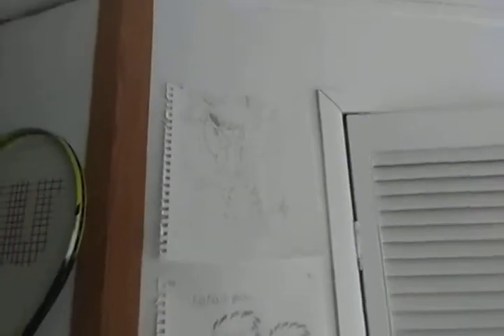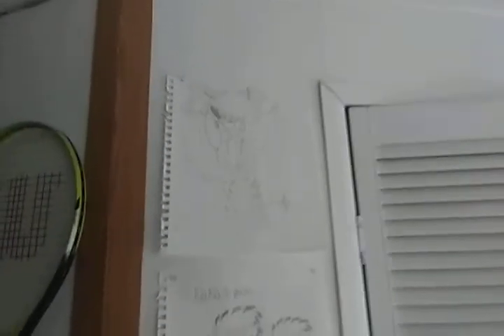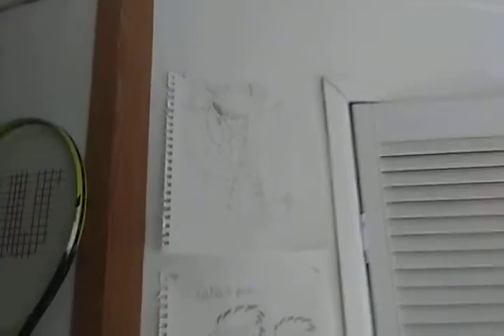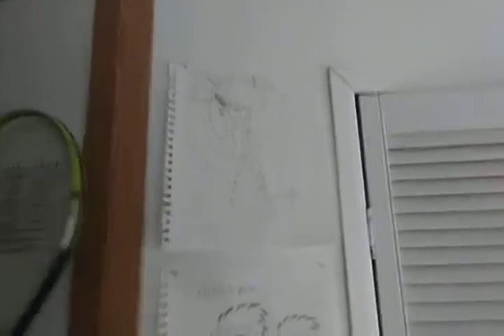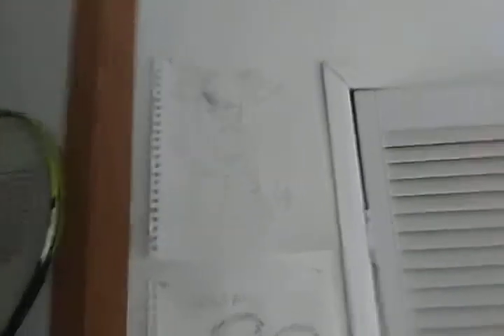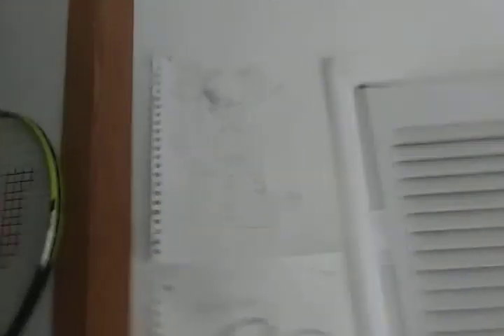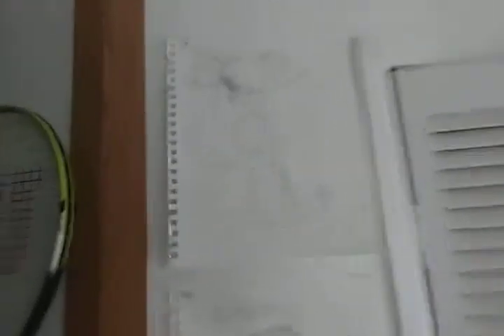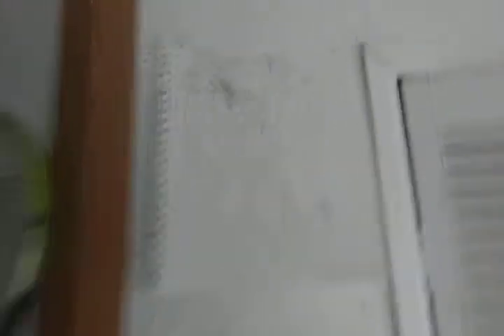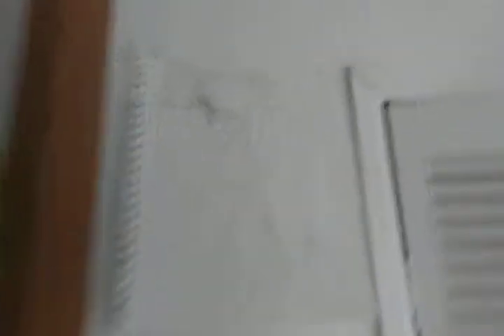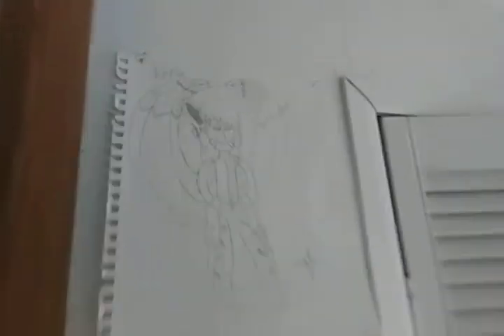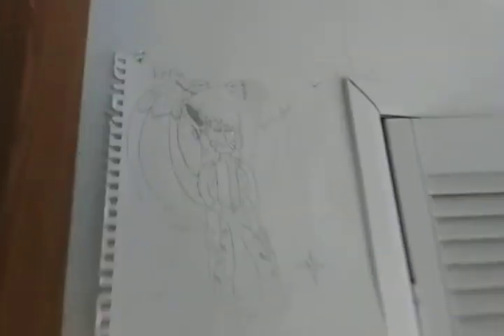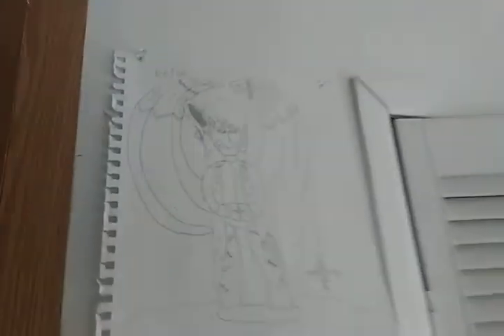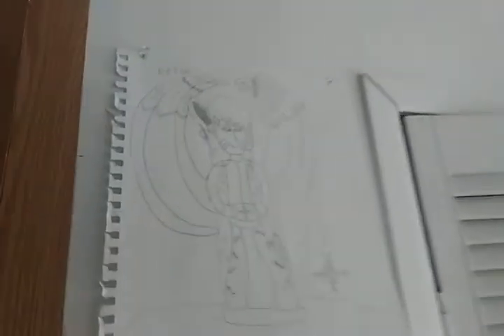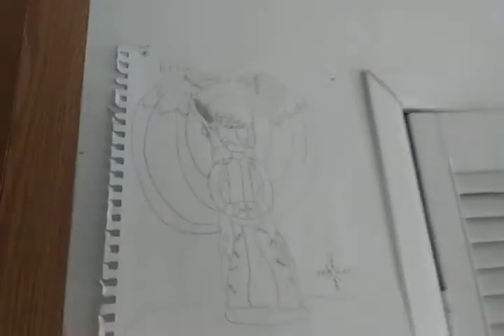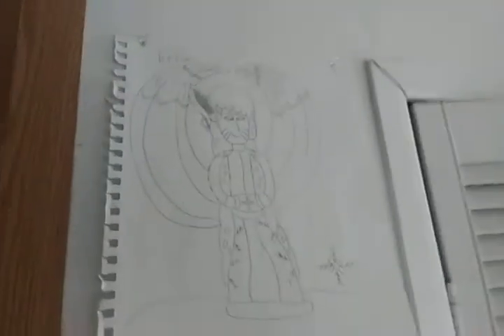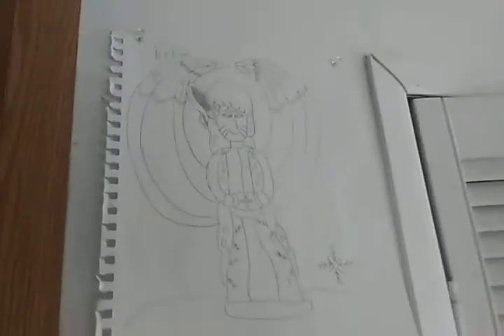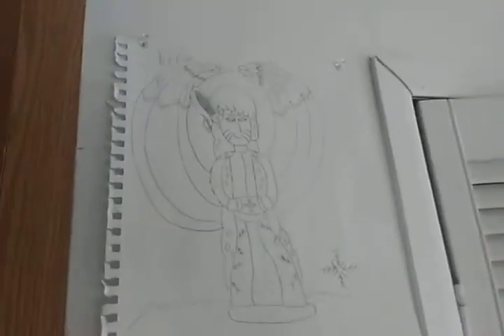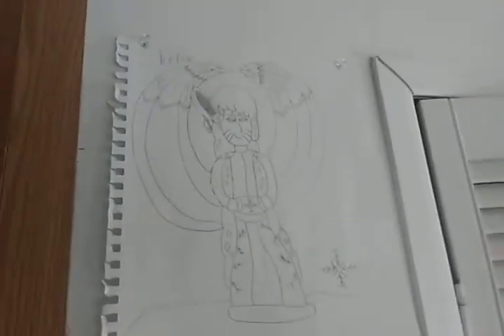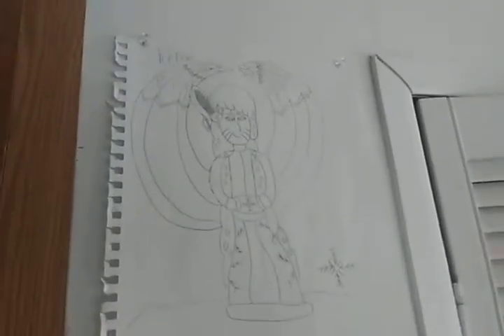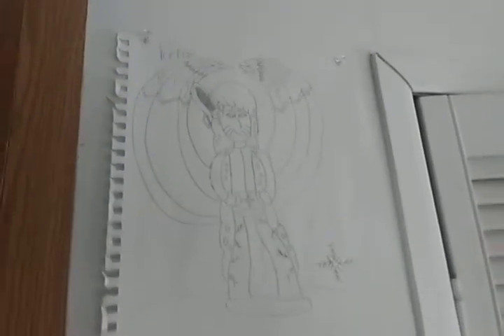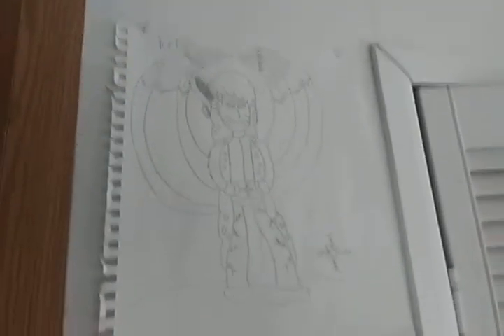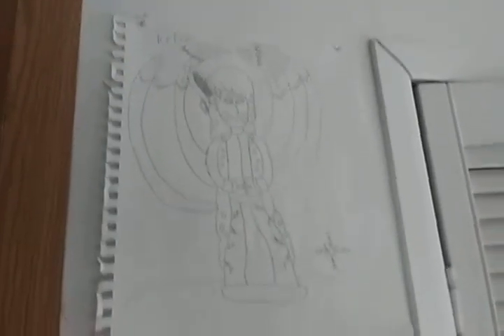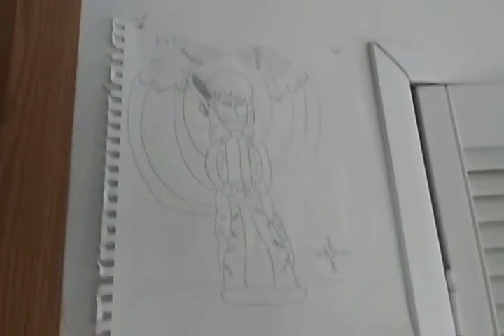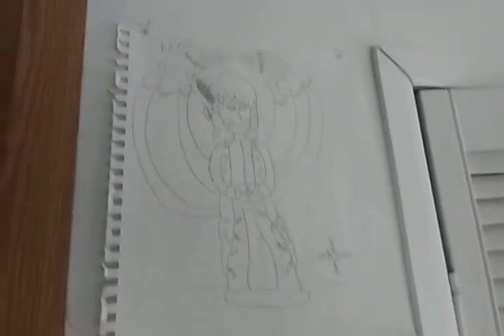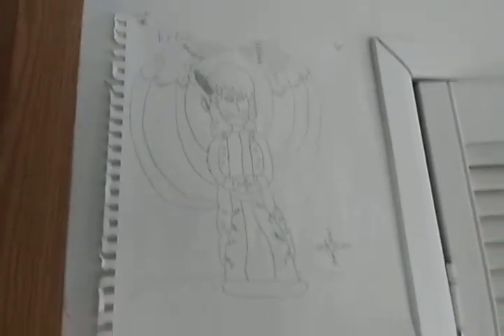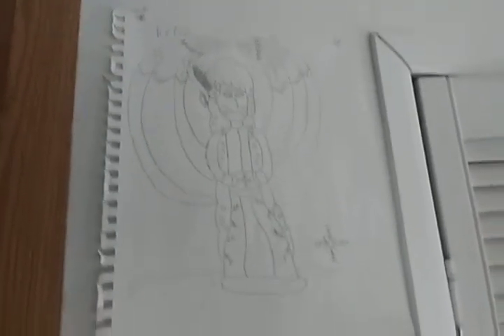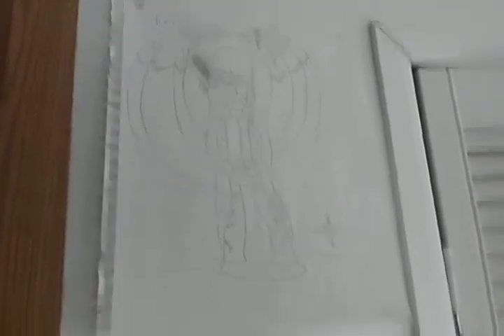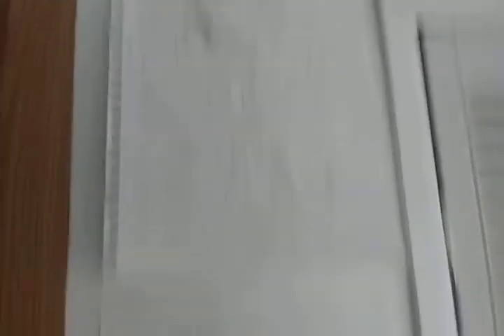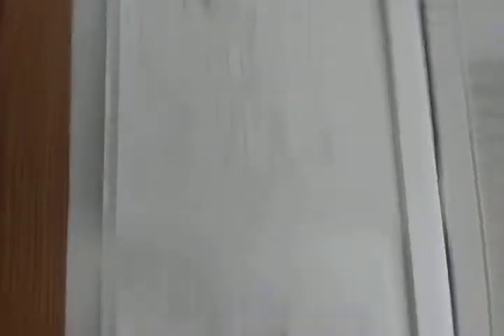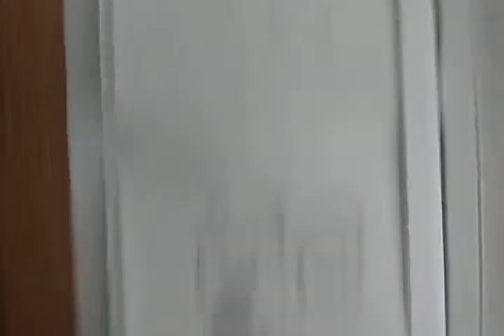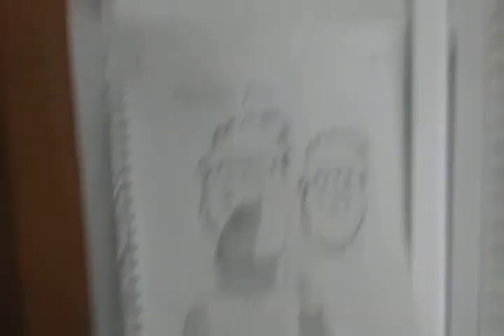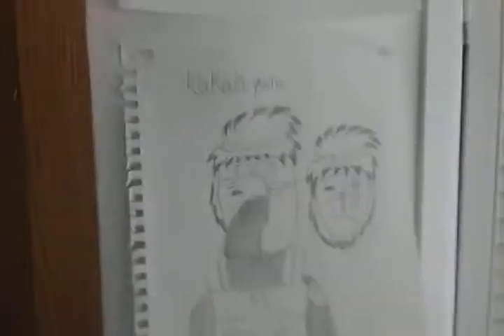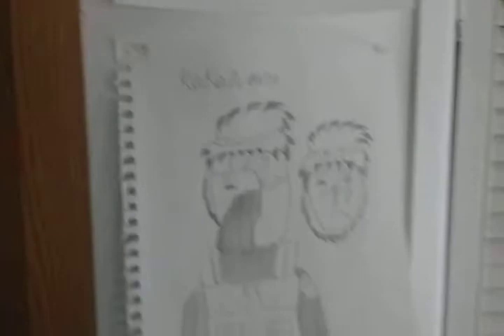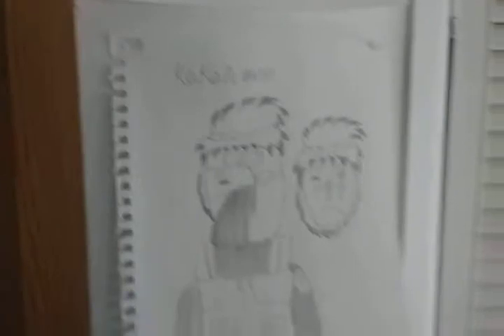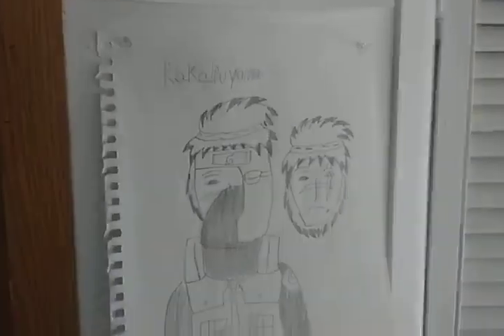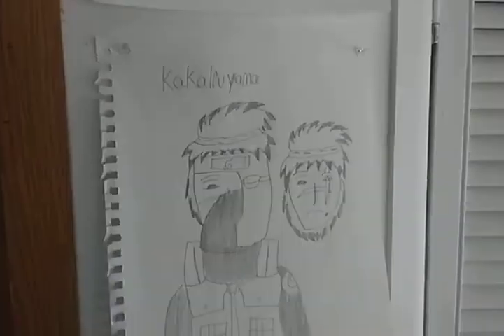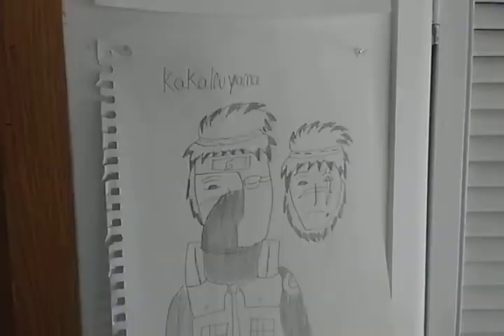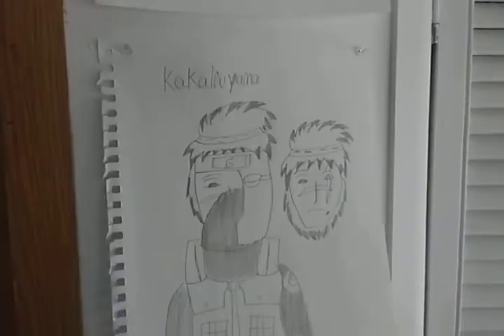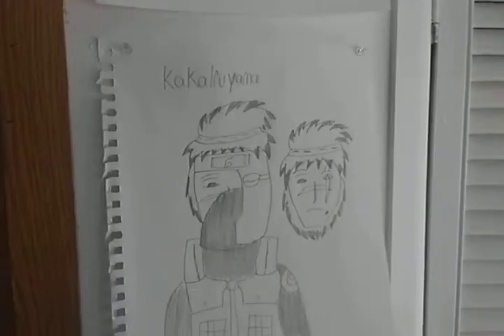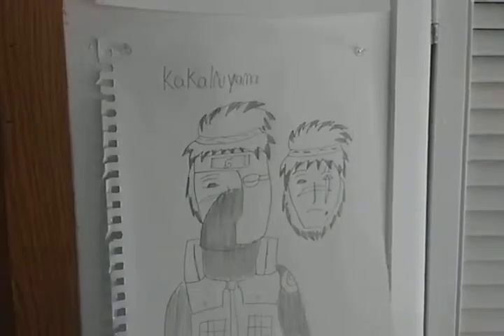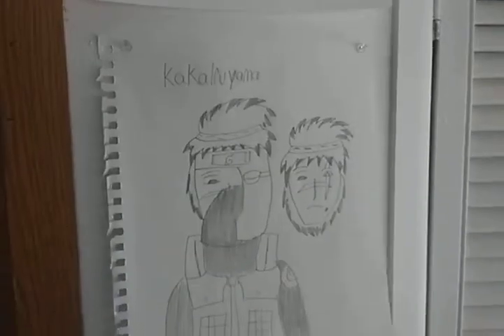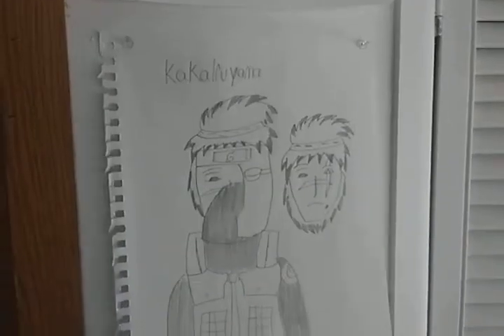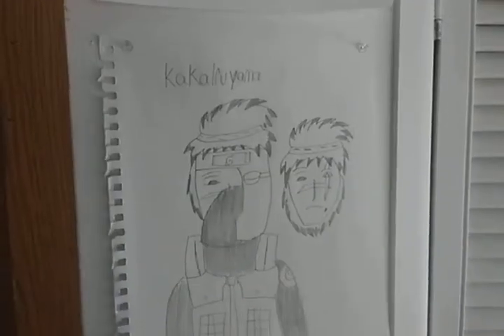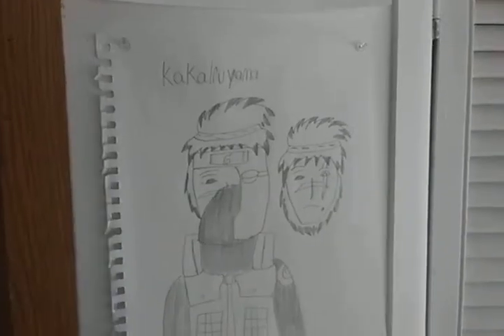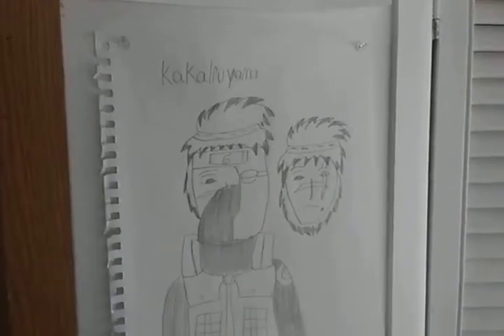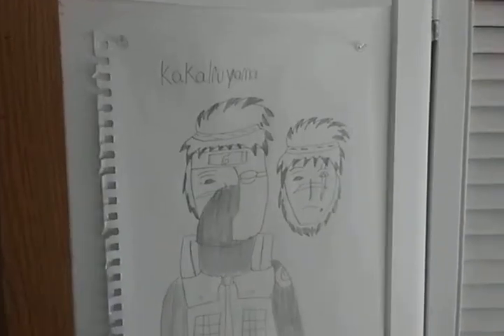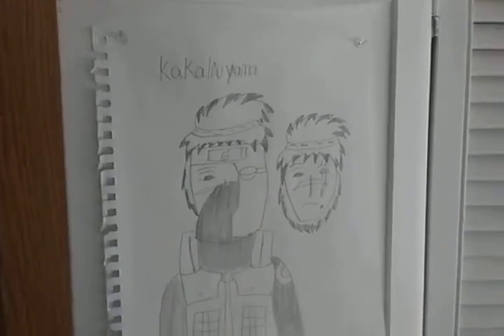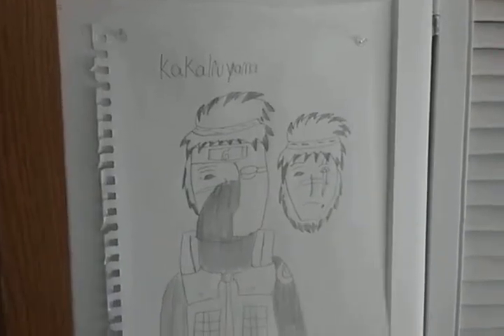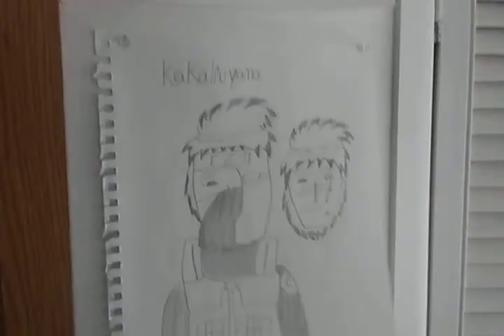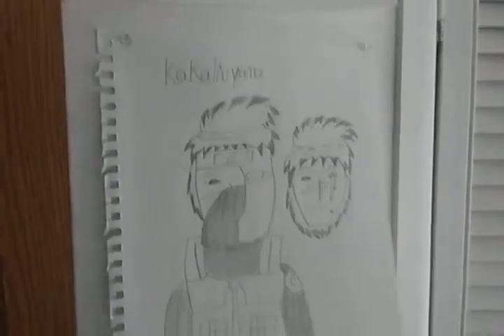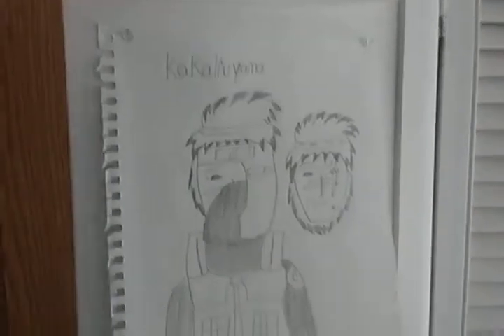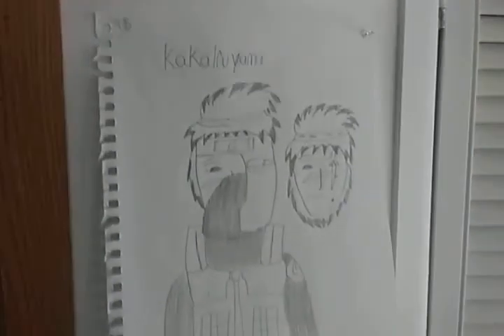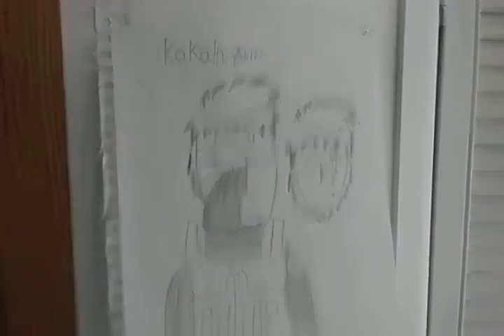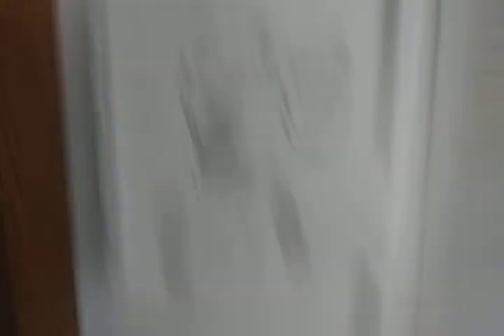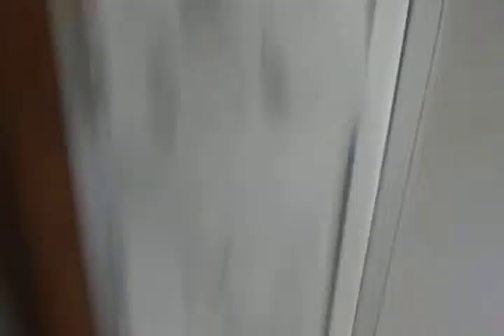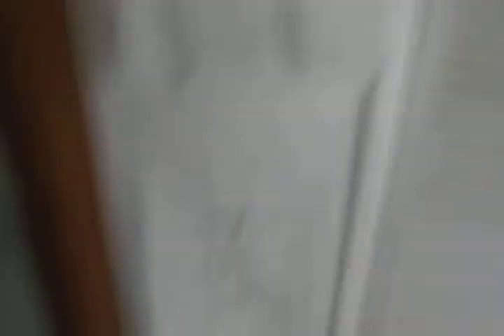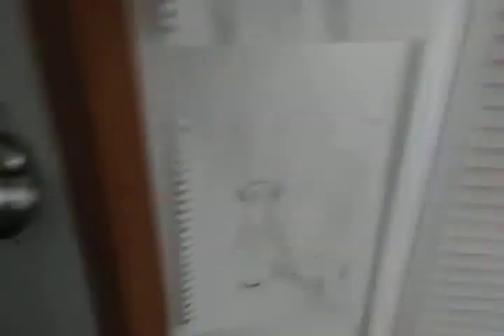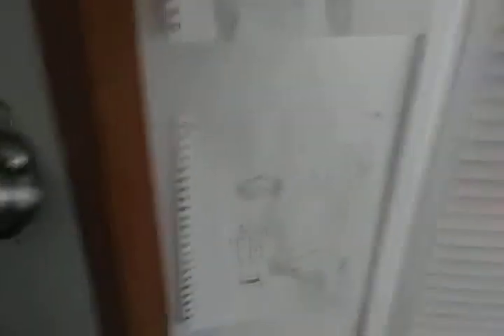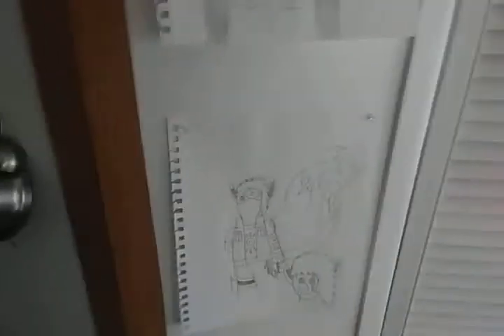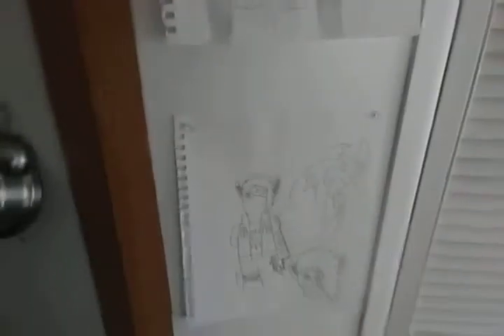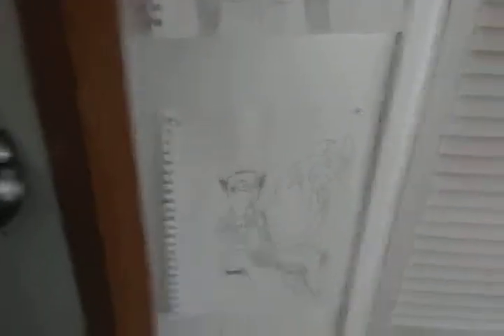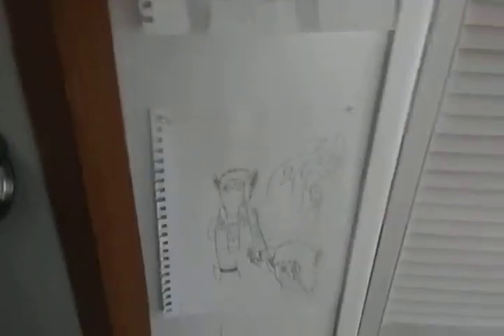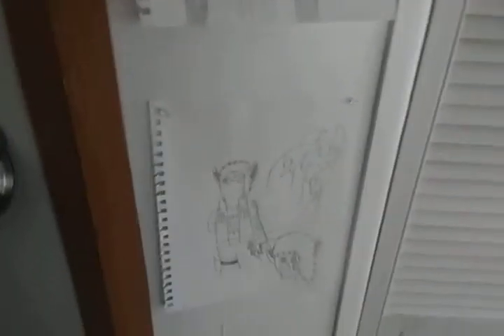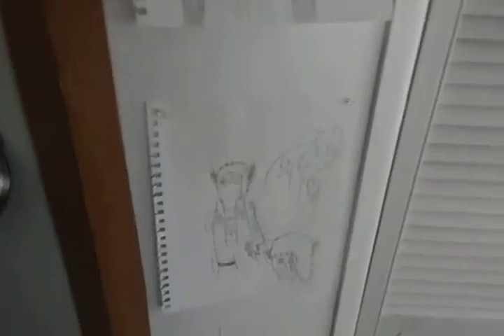Yeah, these were actually from my drawing books. Some of these were ideal for fanfiction, but just did not make the cut — whatever.